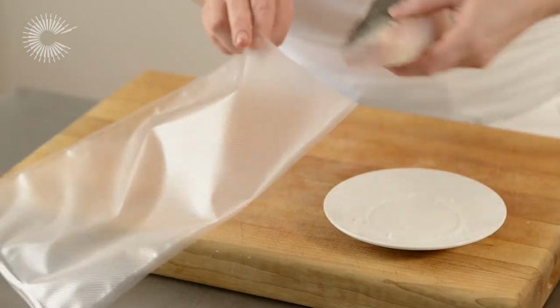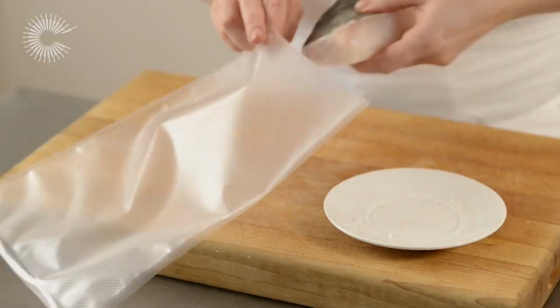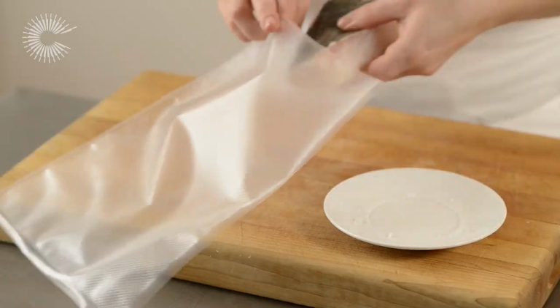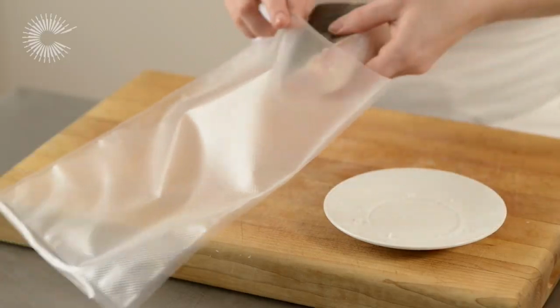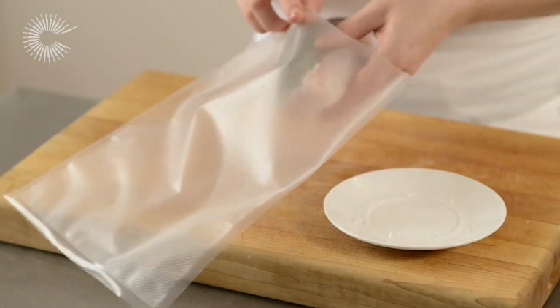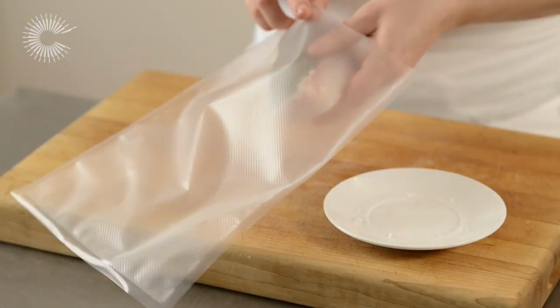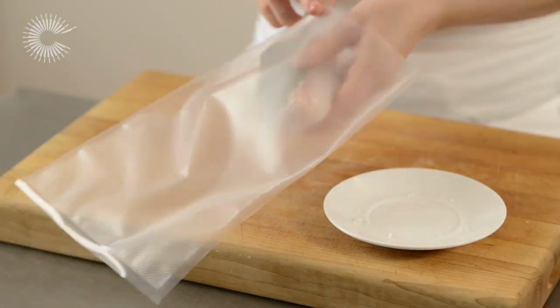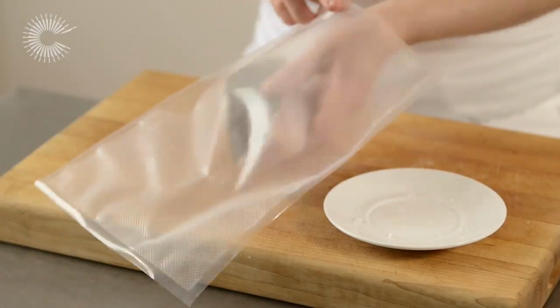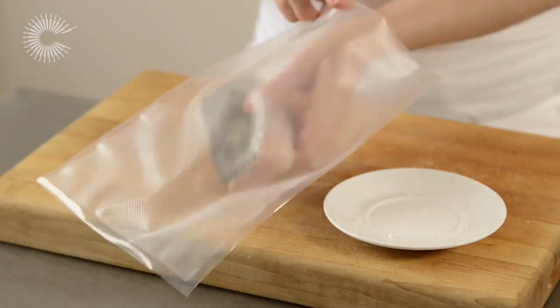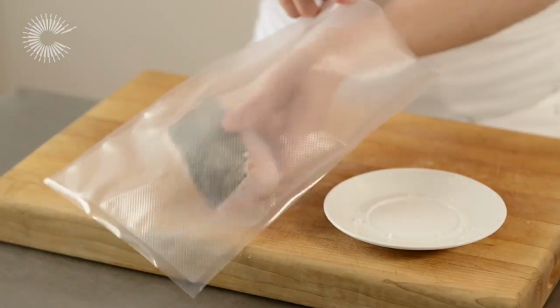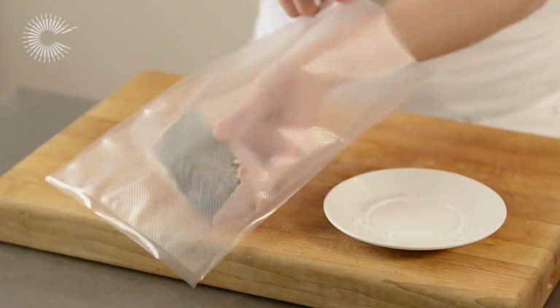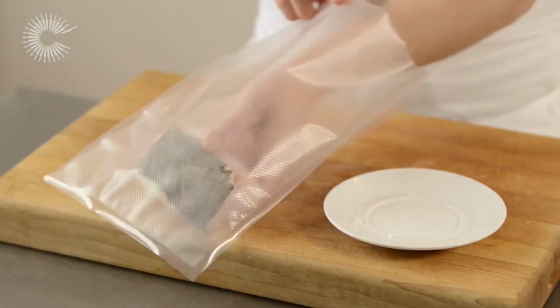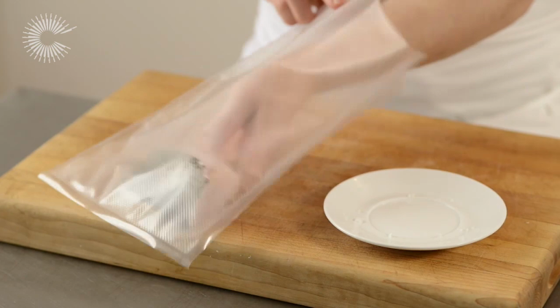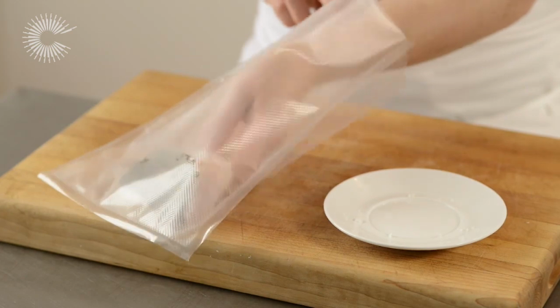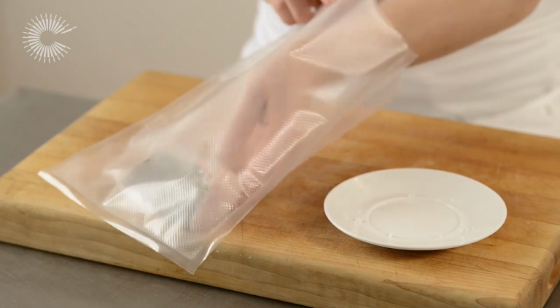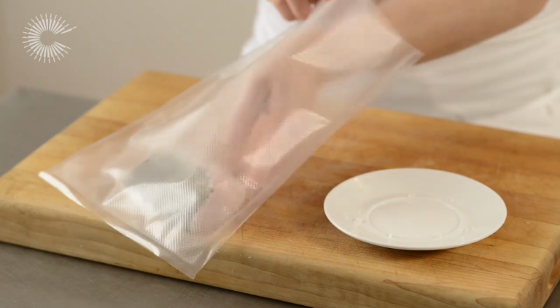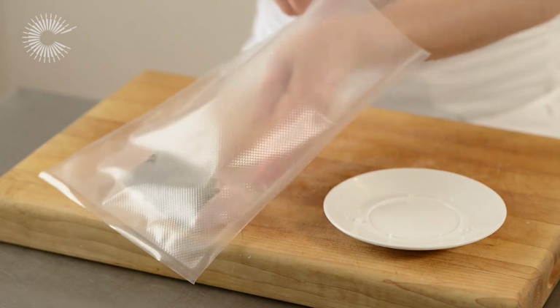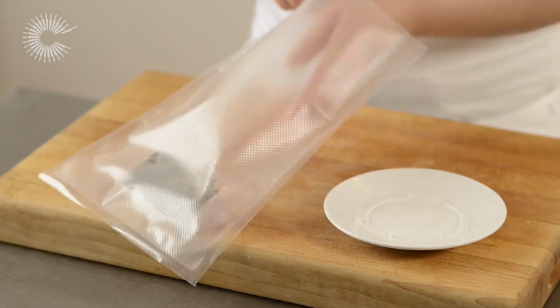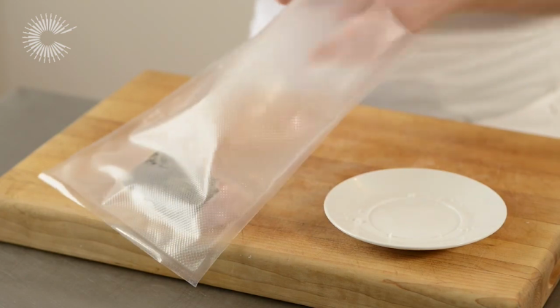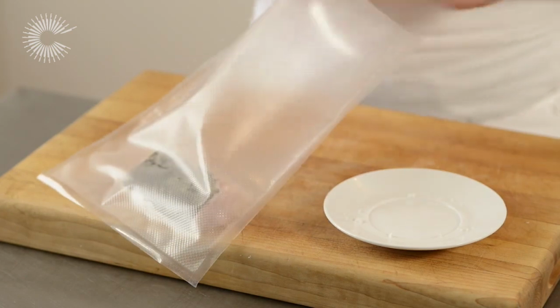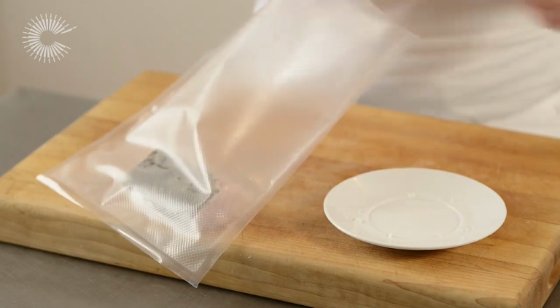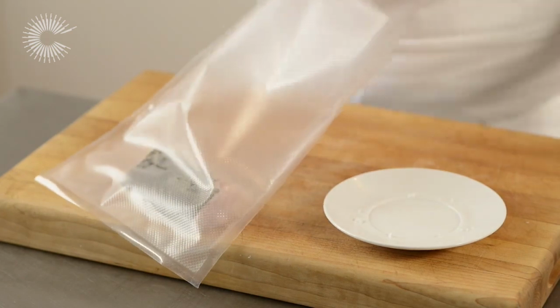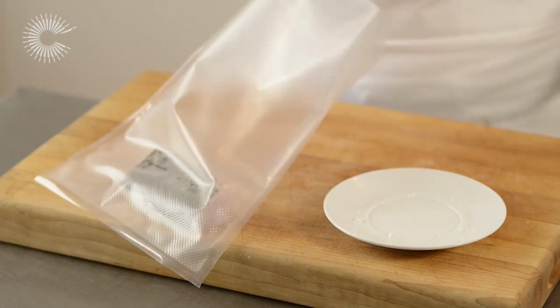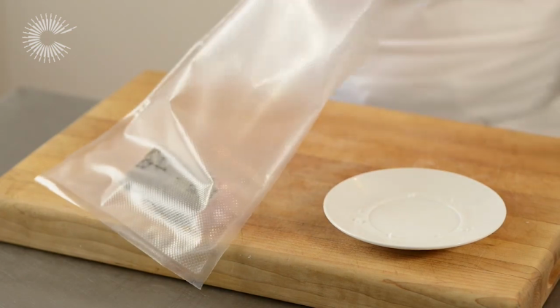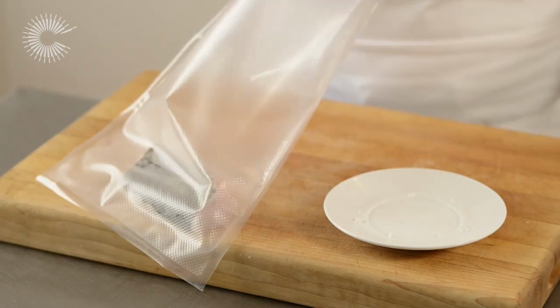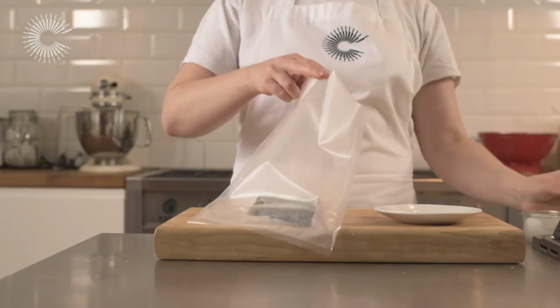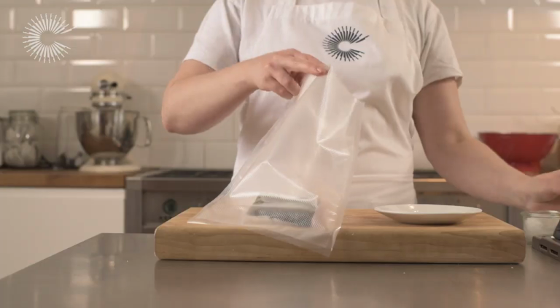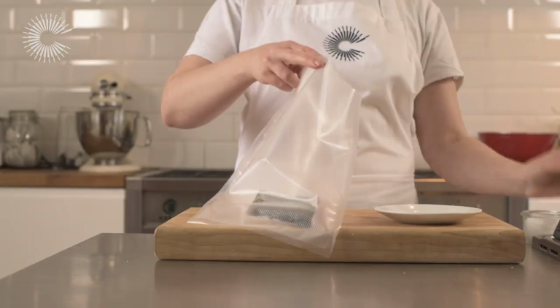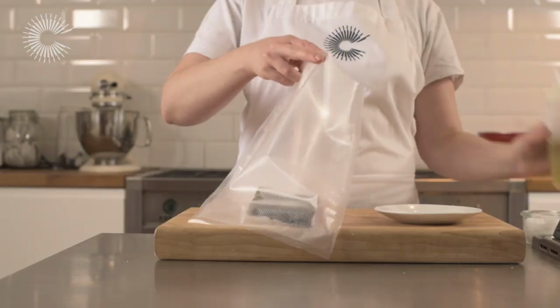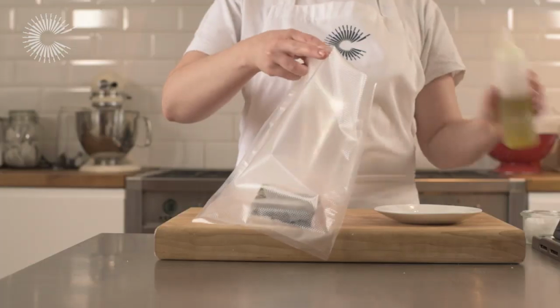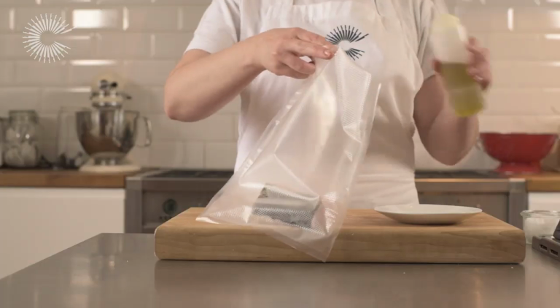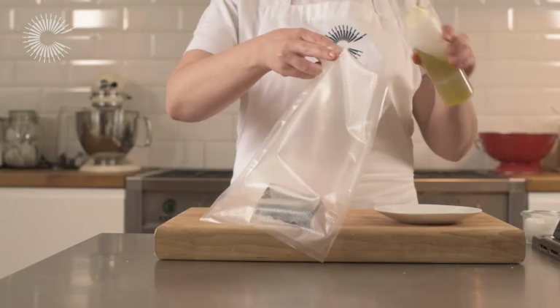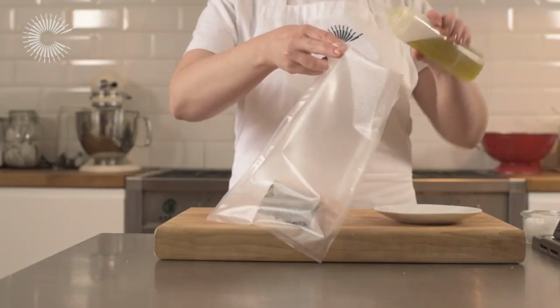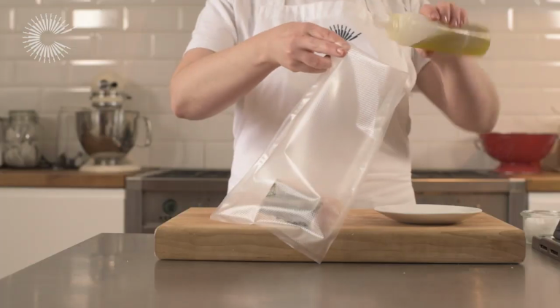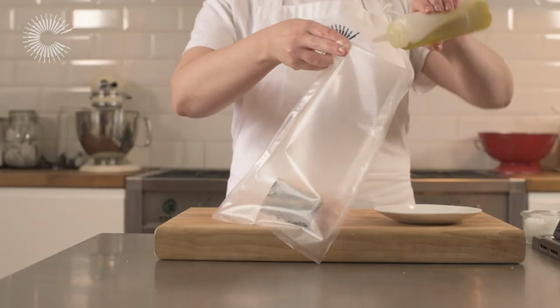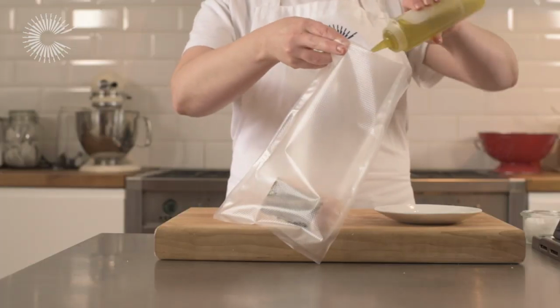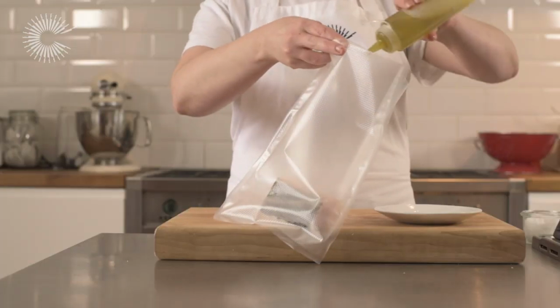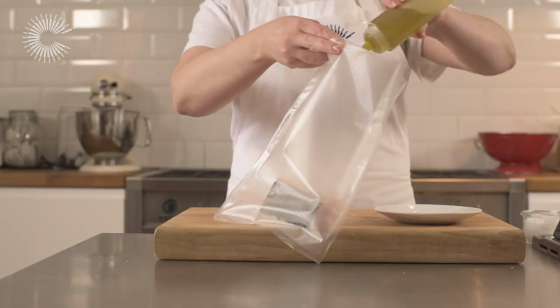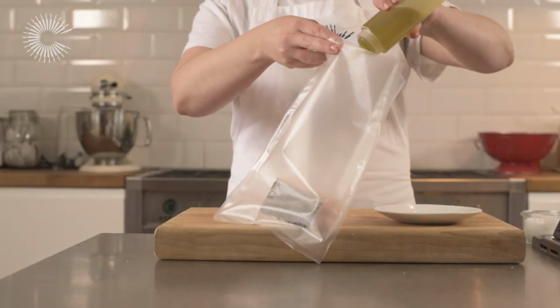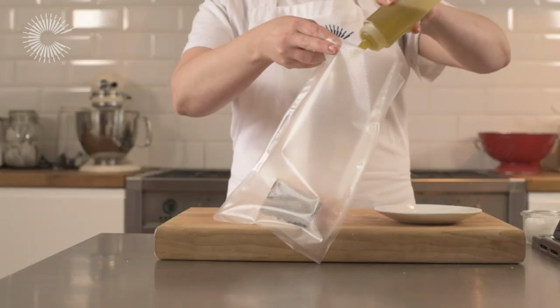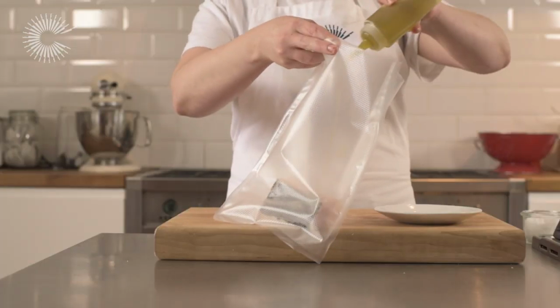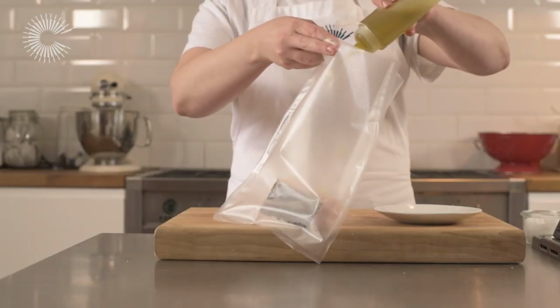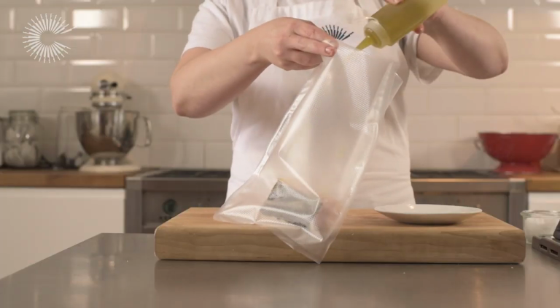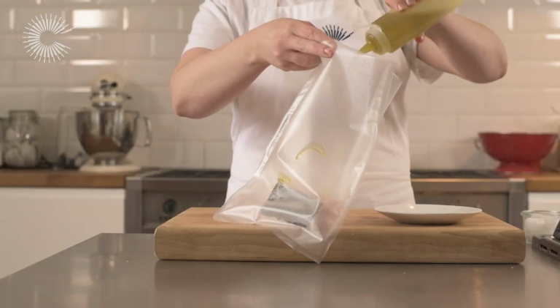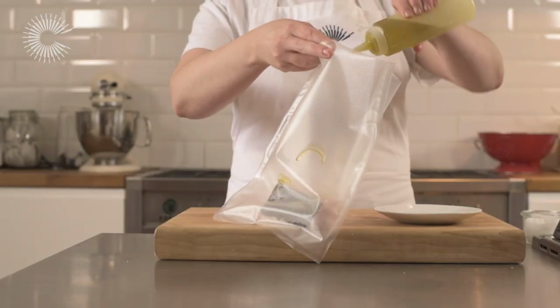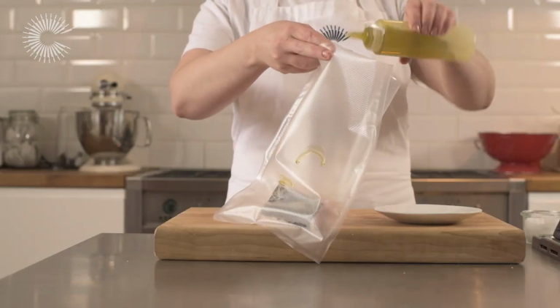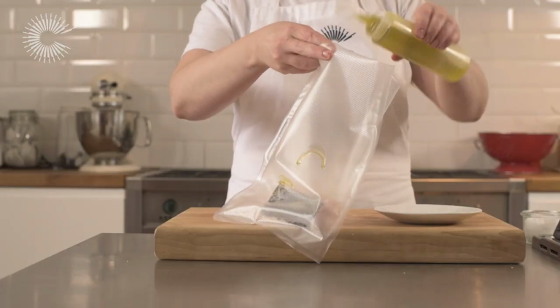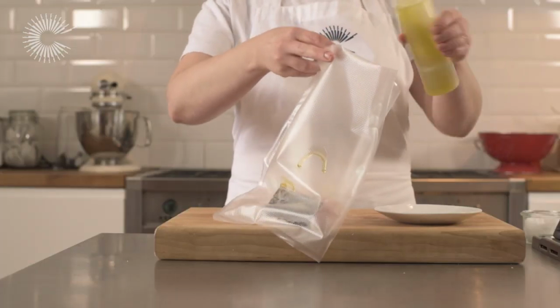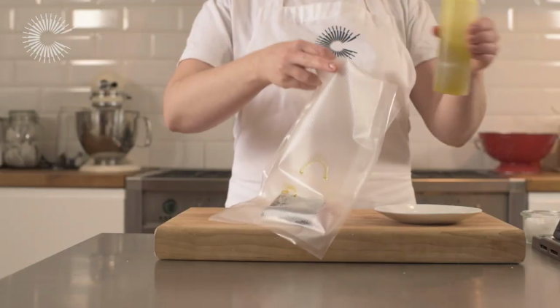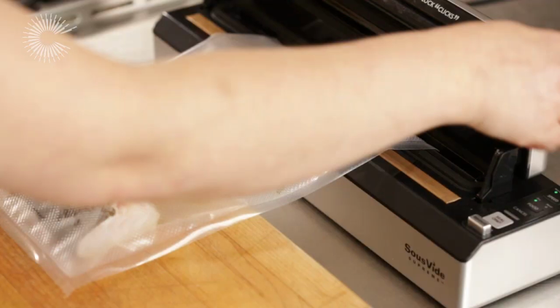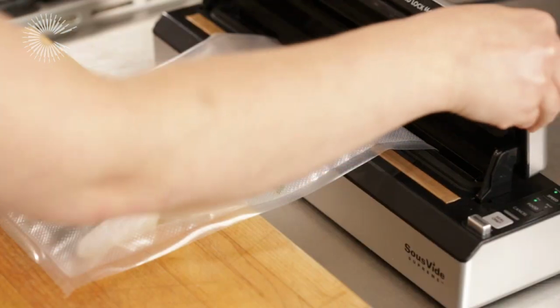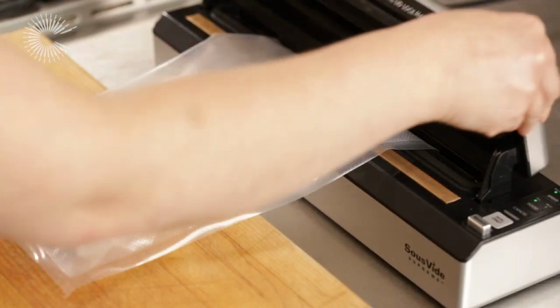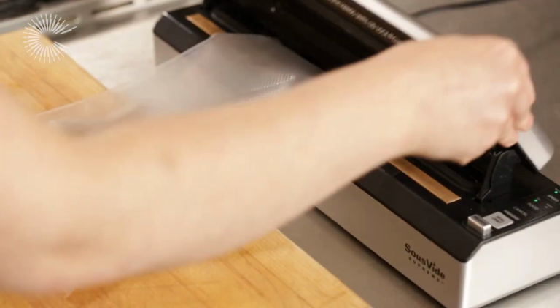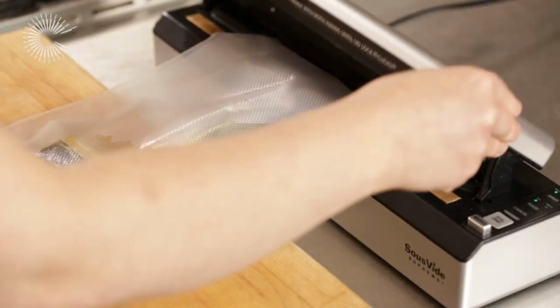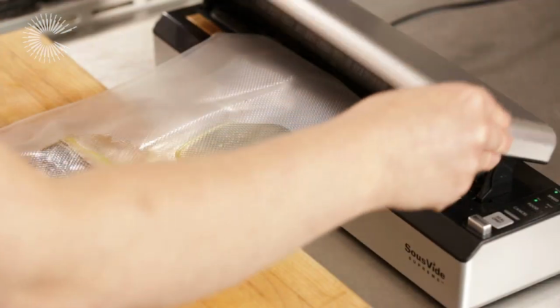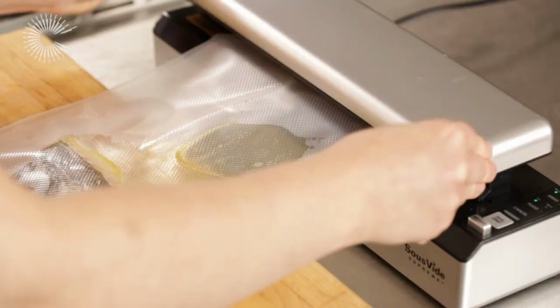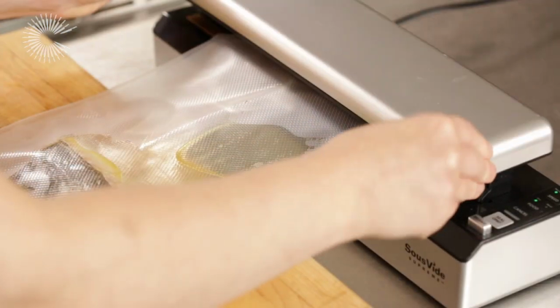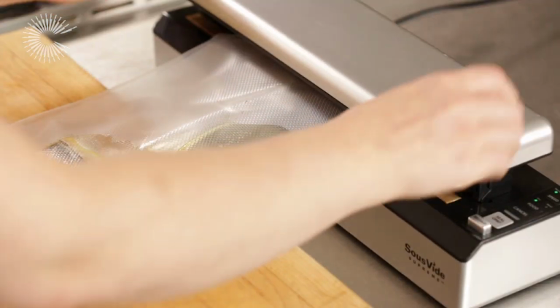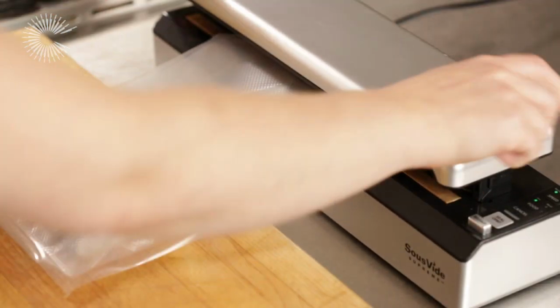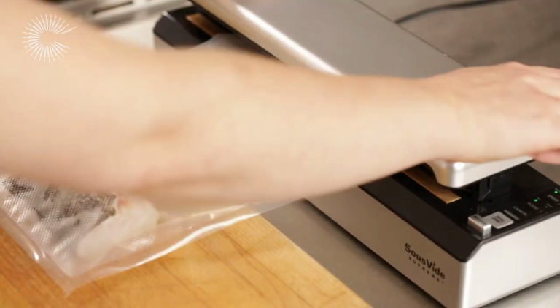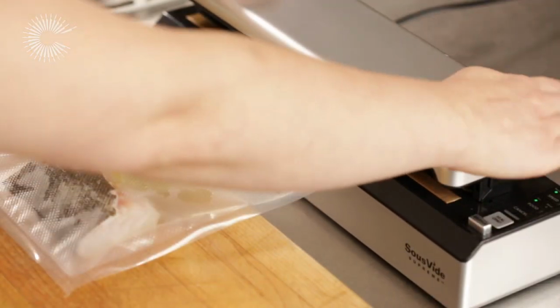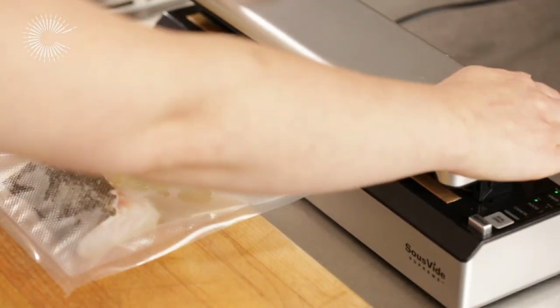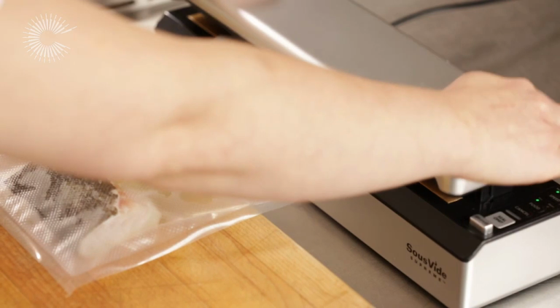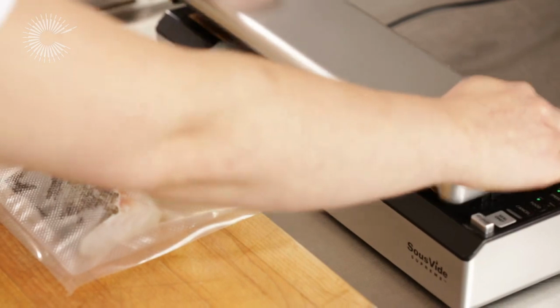Place the portion of cod in a vacuum bag with a little olive oil and salt. Vacuum seal the bag.